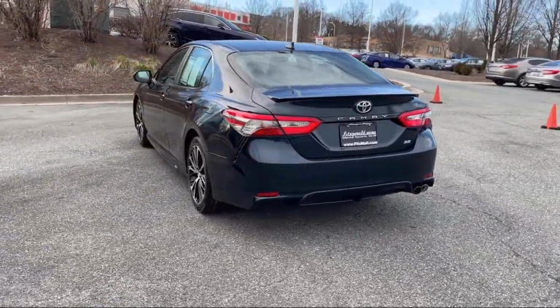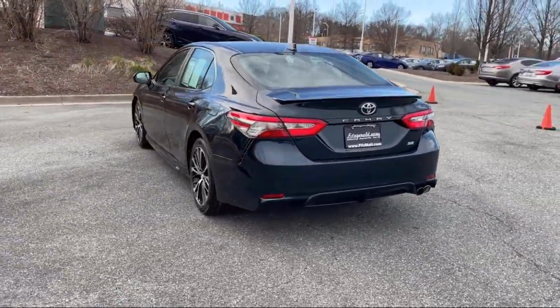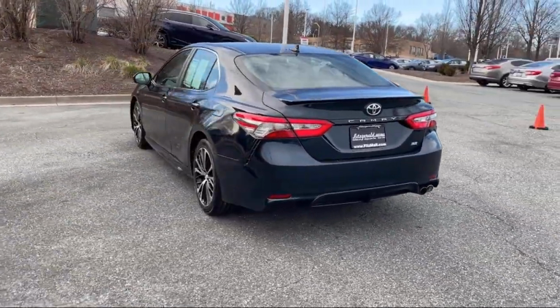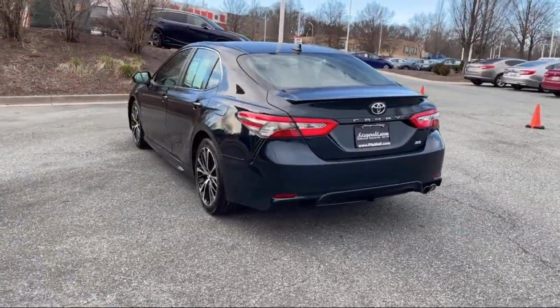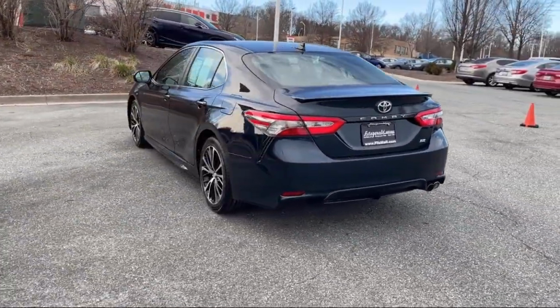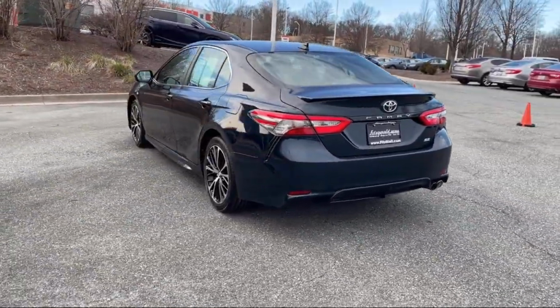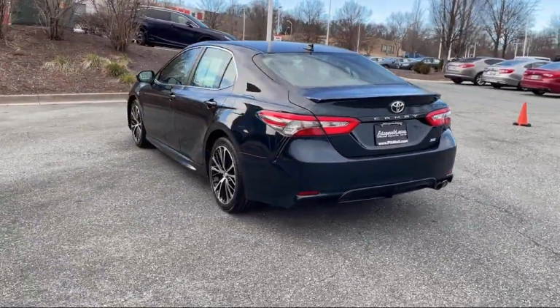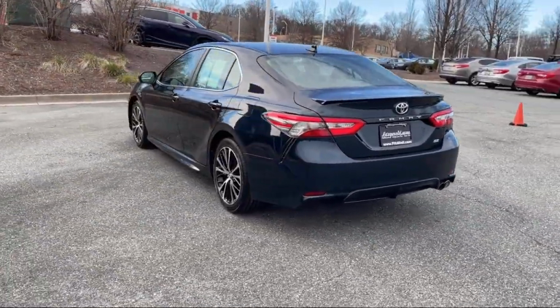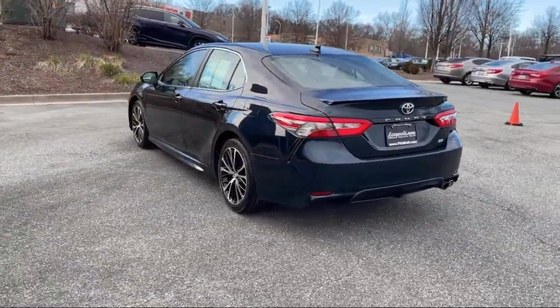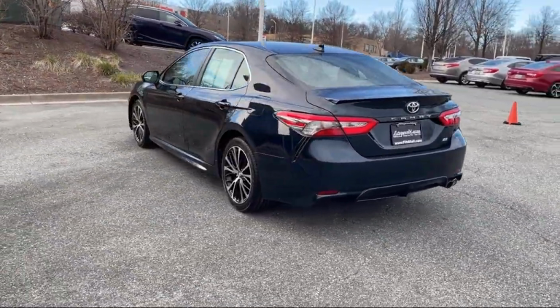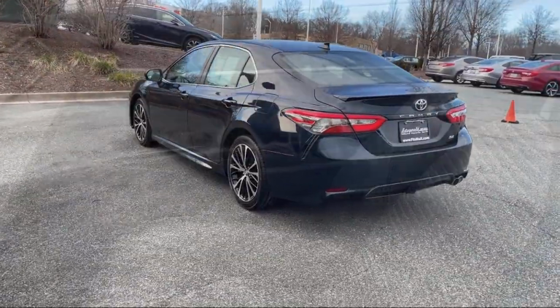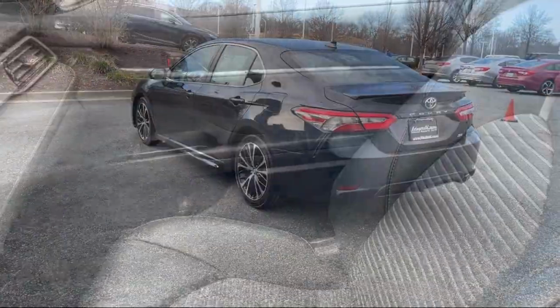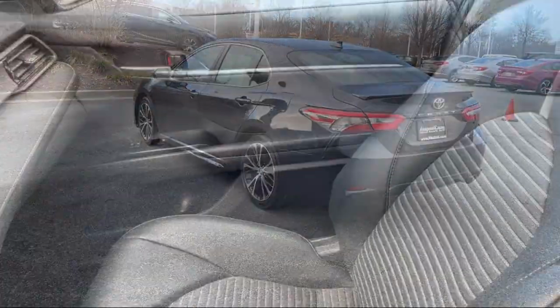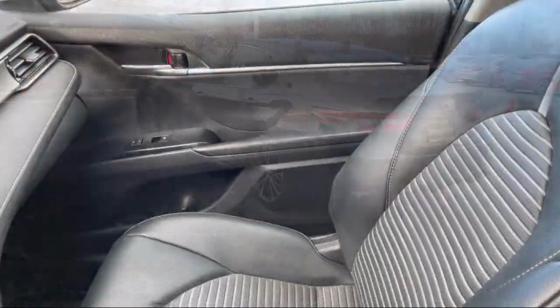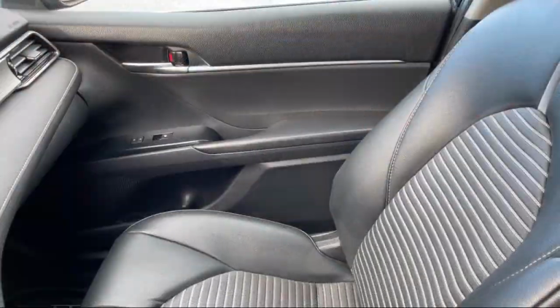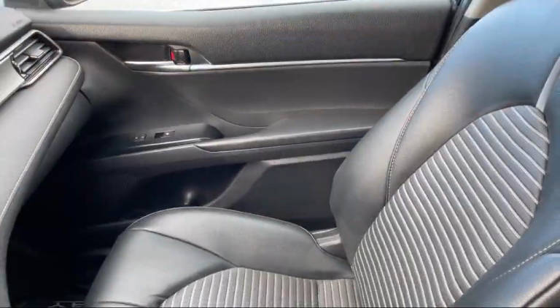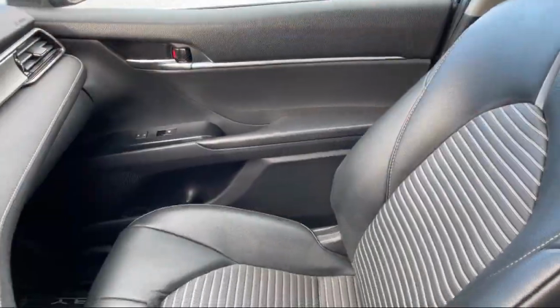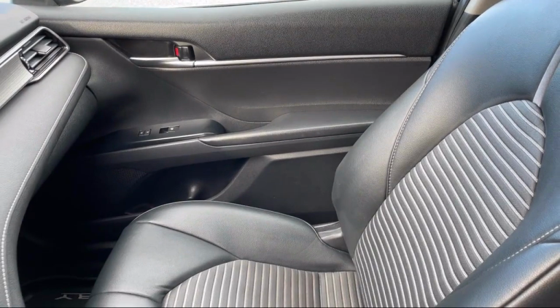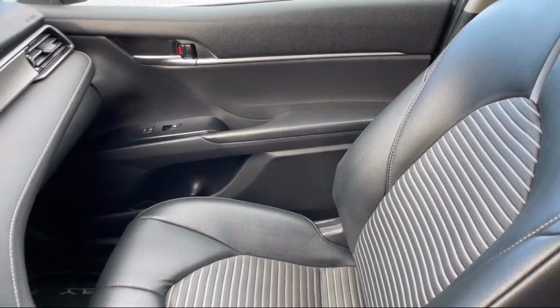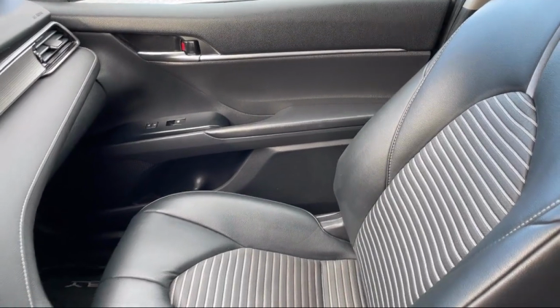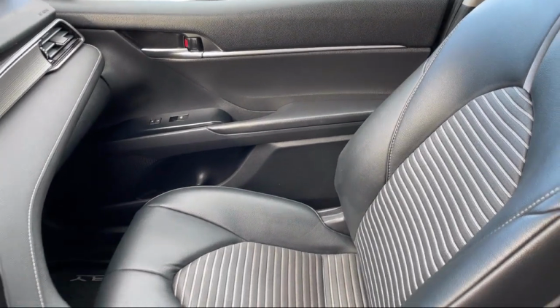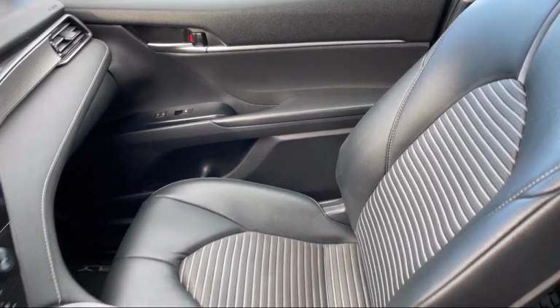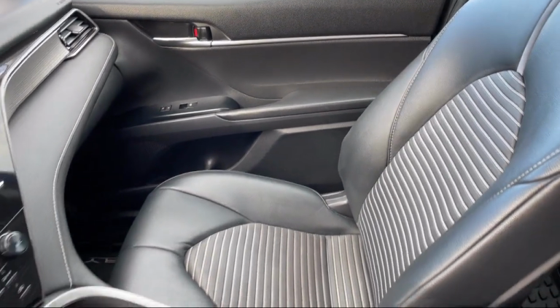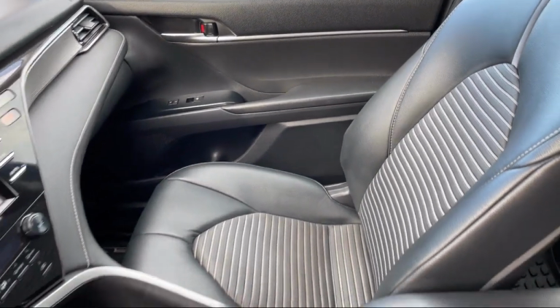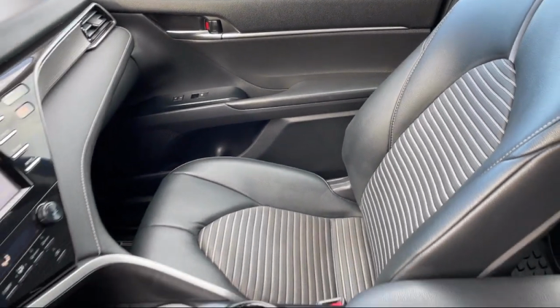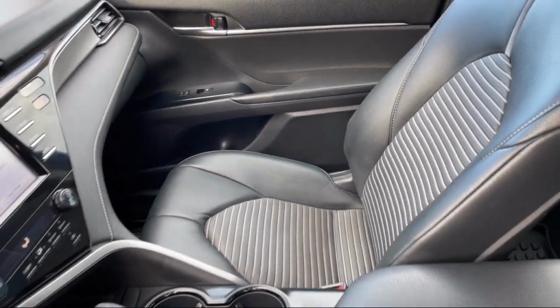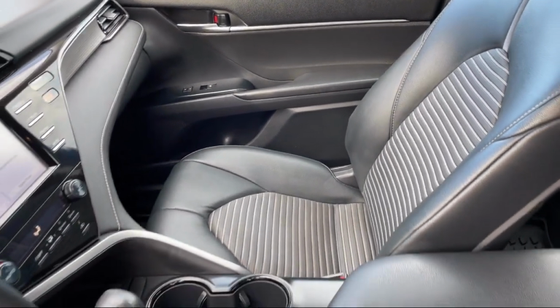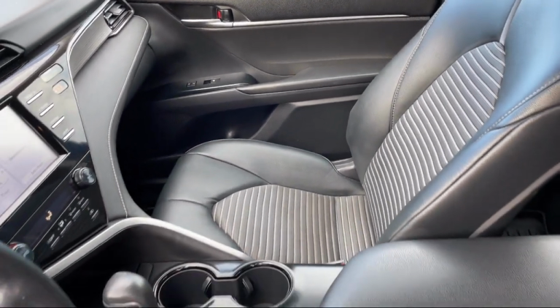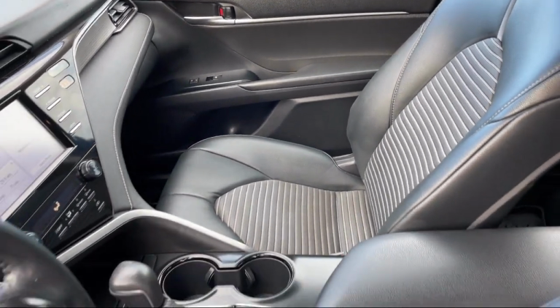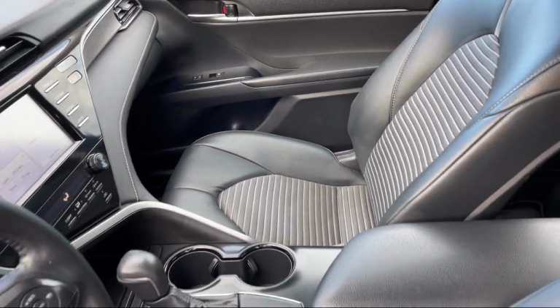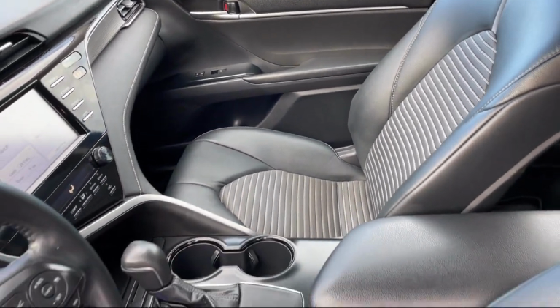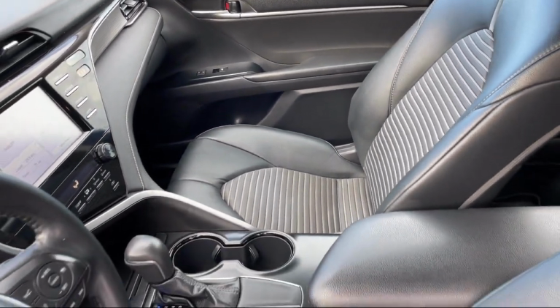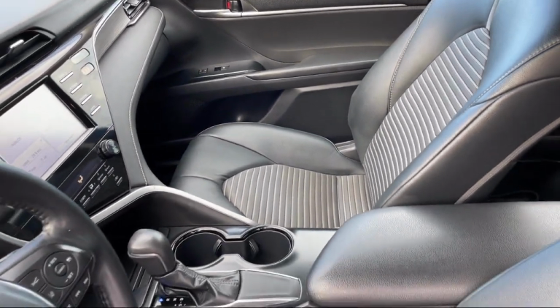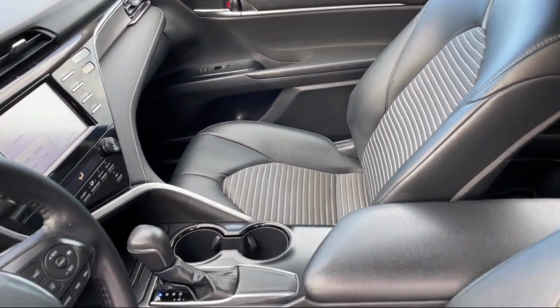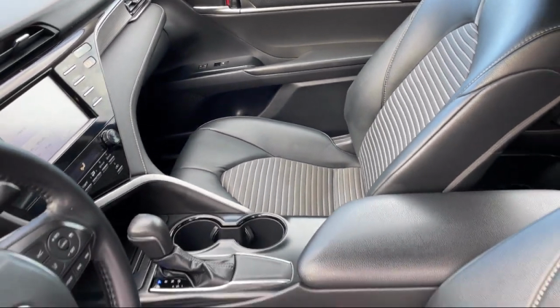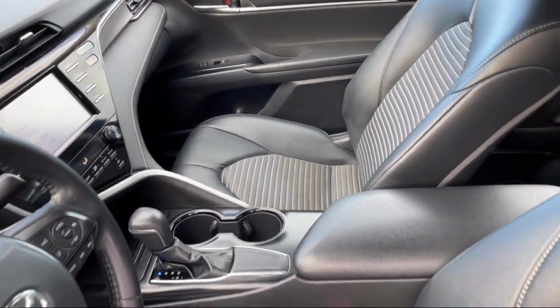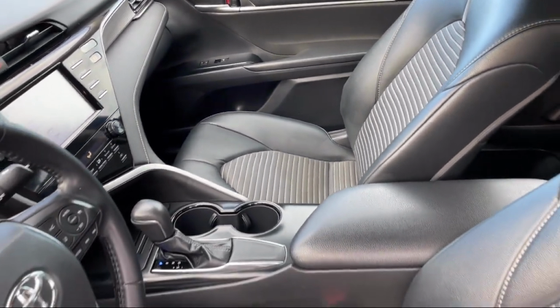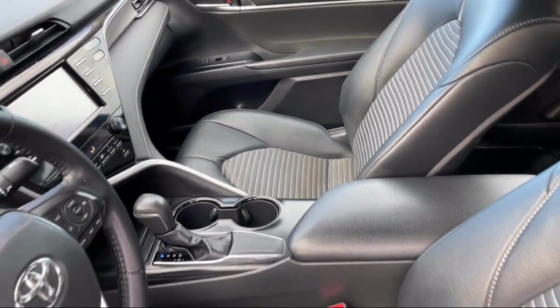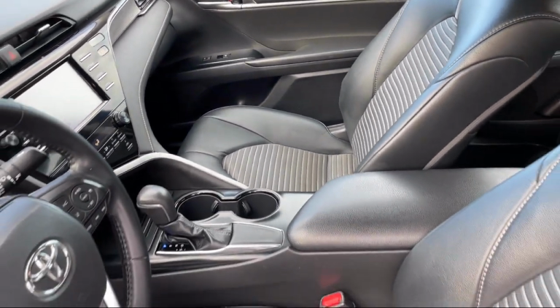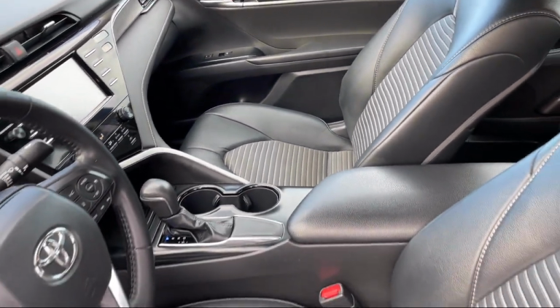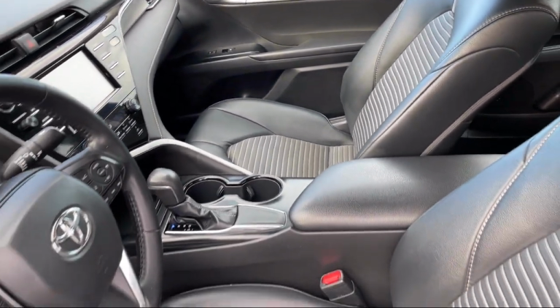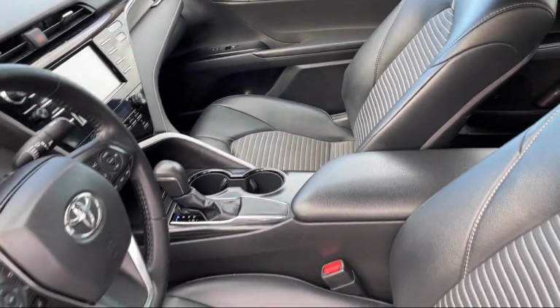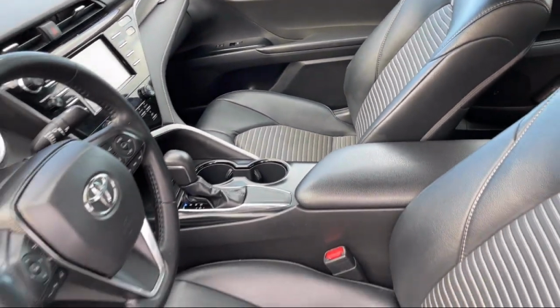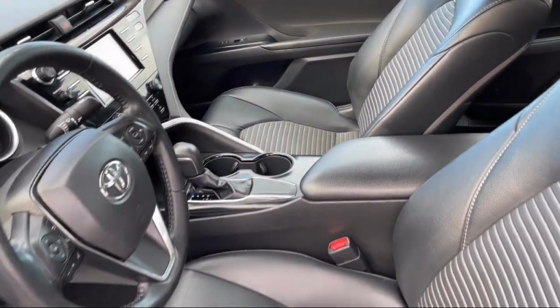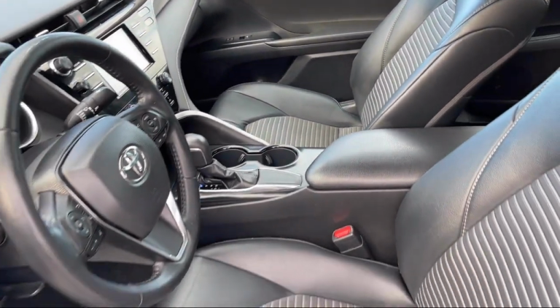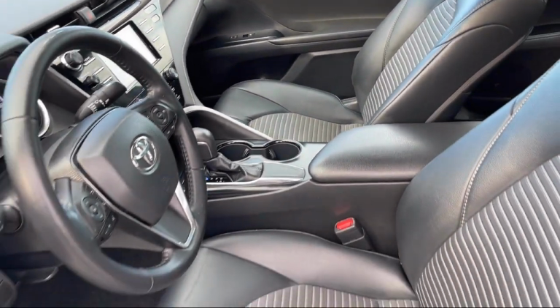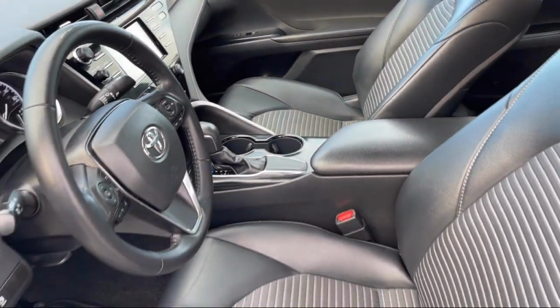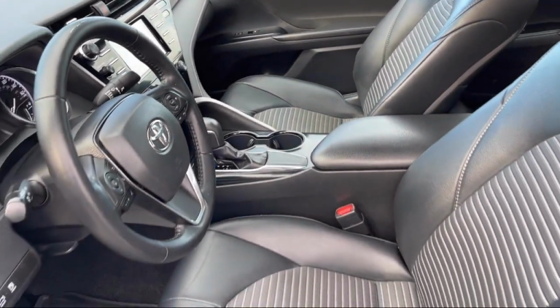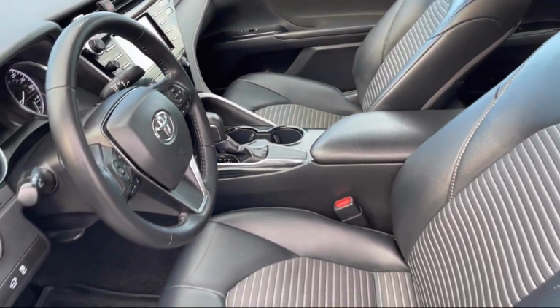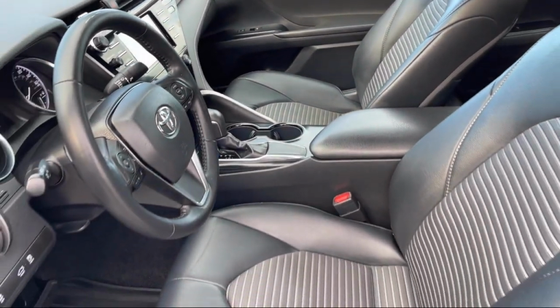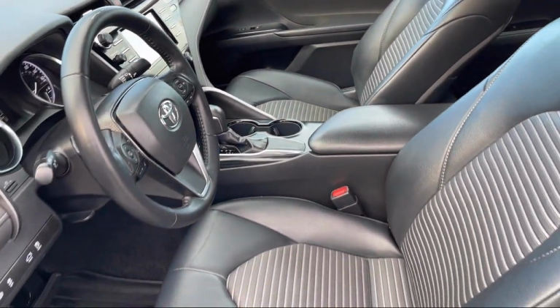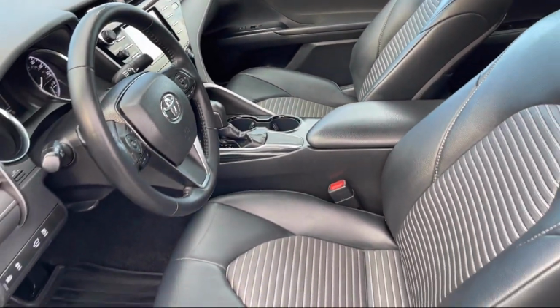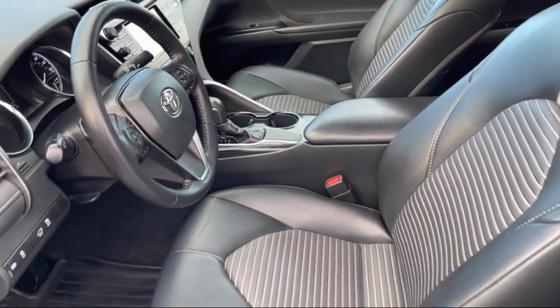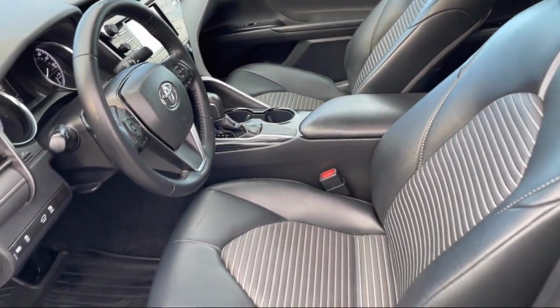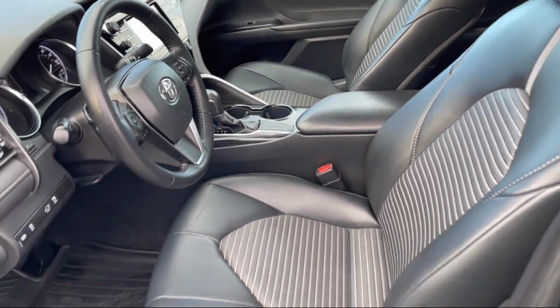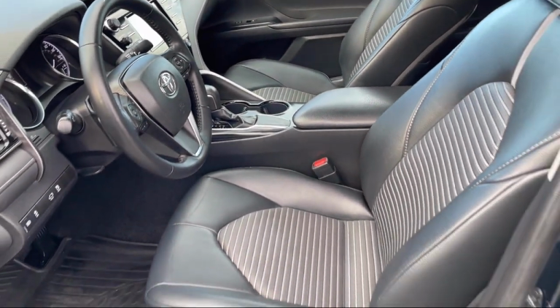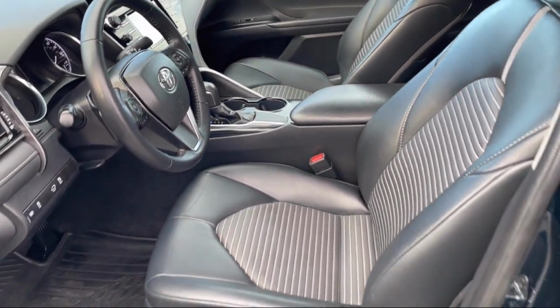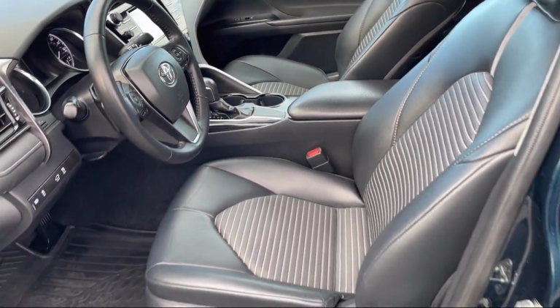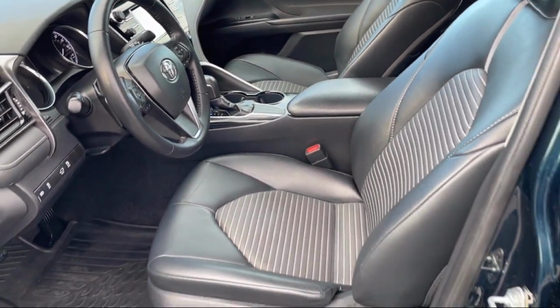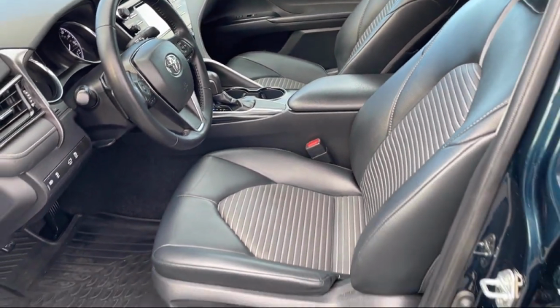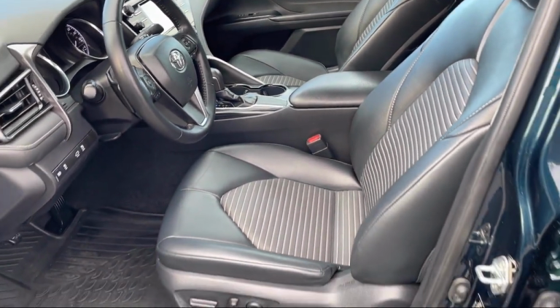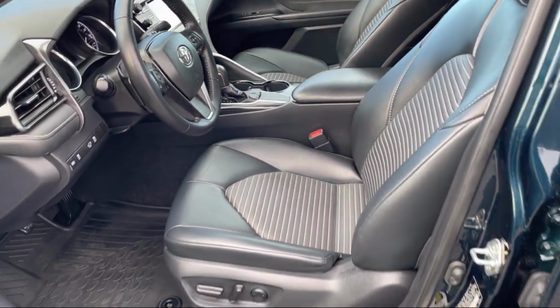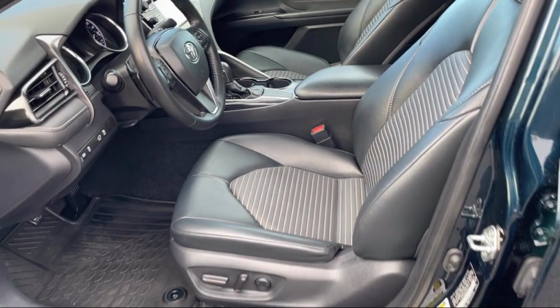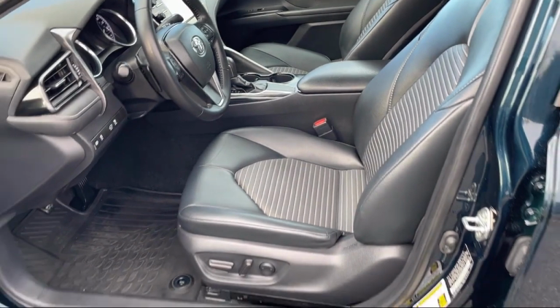Steering wheel mounted phone controls, safety brake pedal system, power door locks, anti-lockout, and much more.